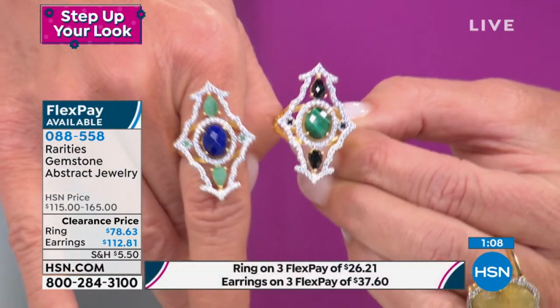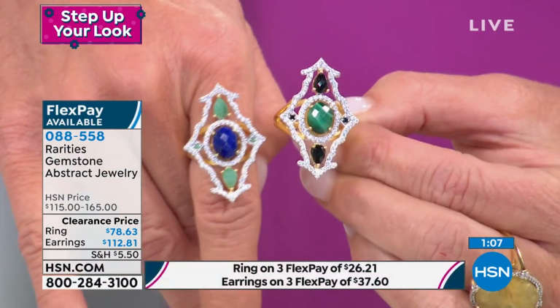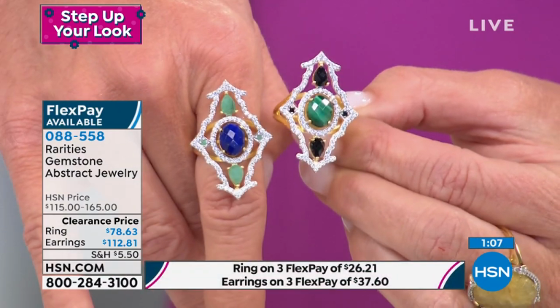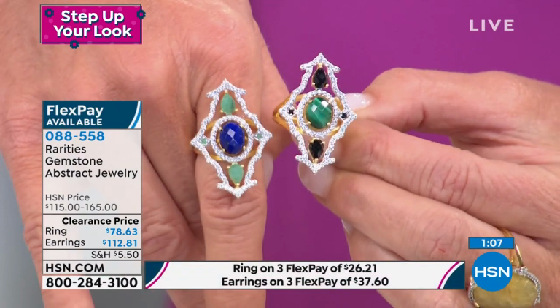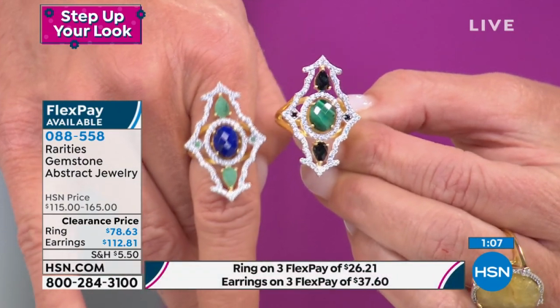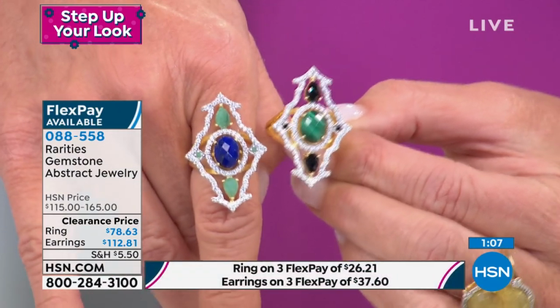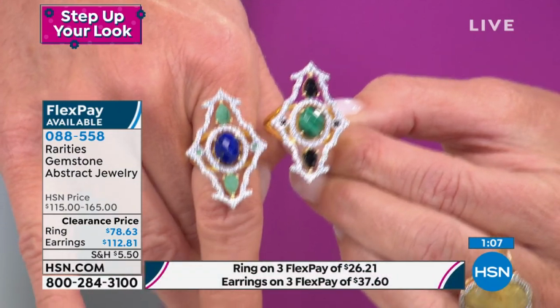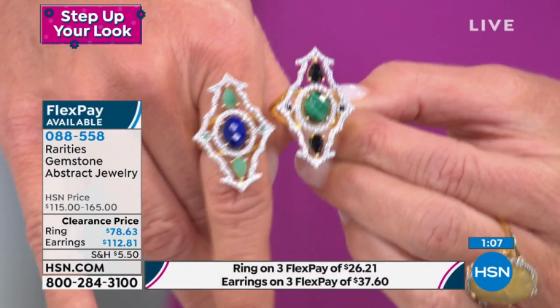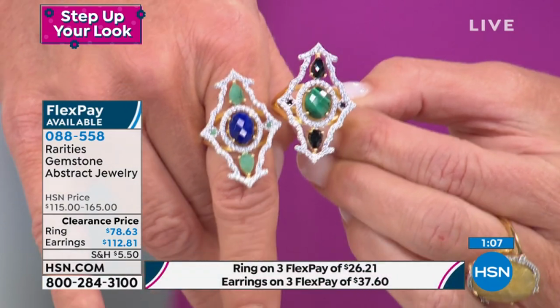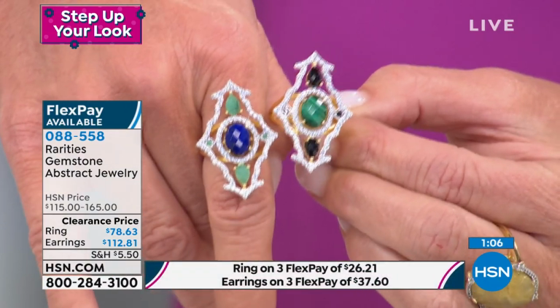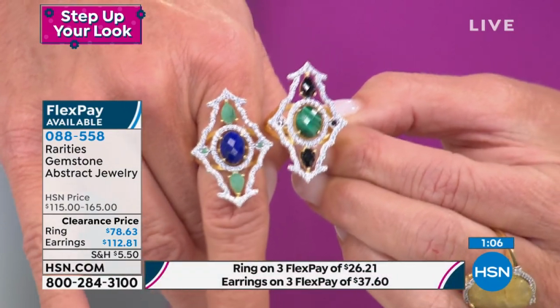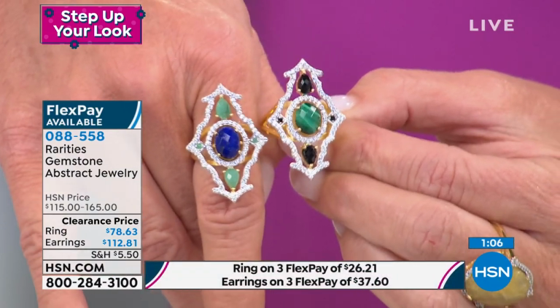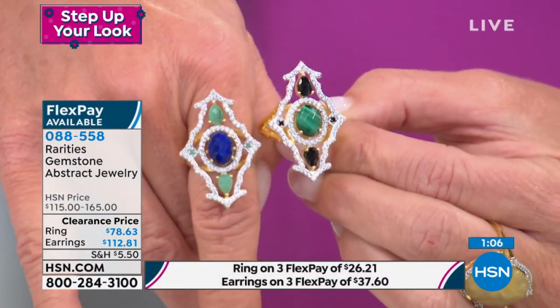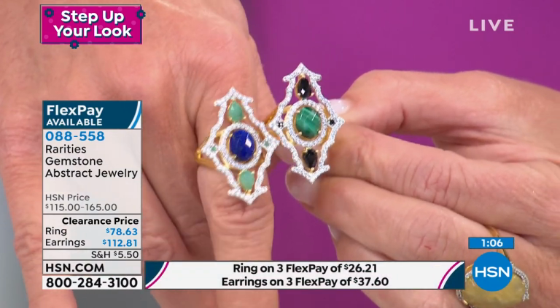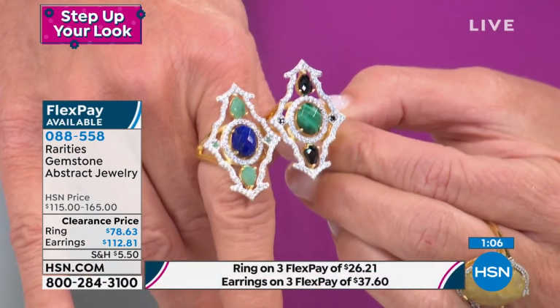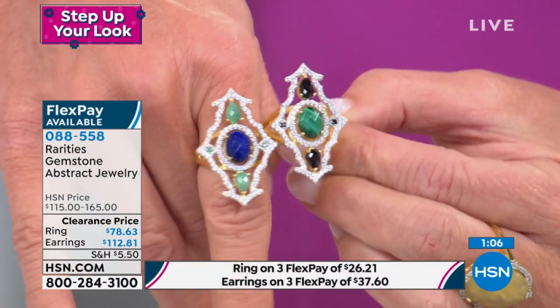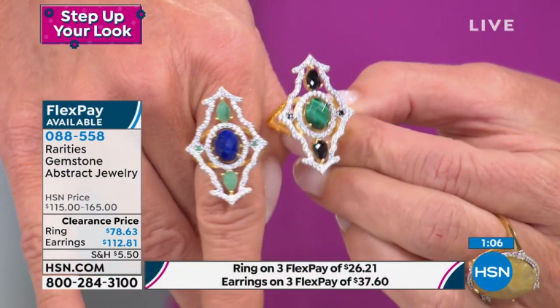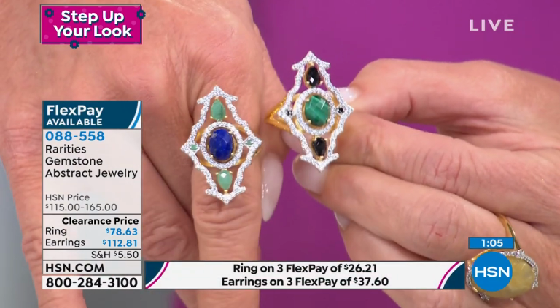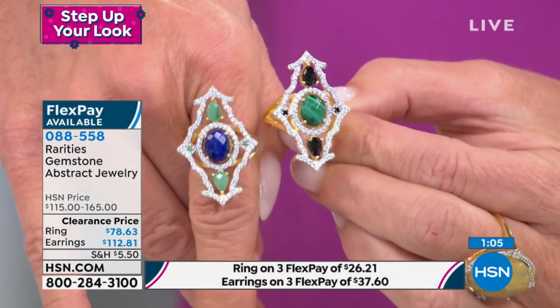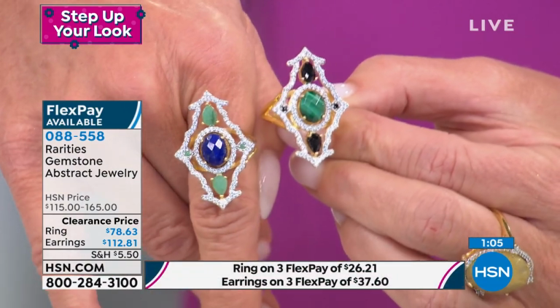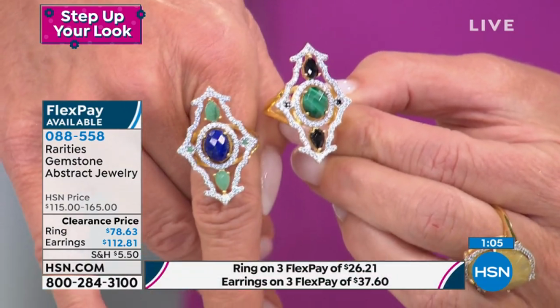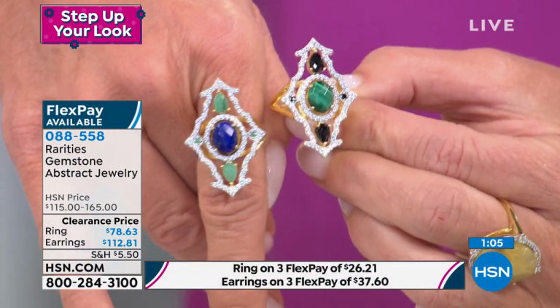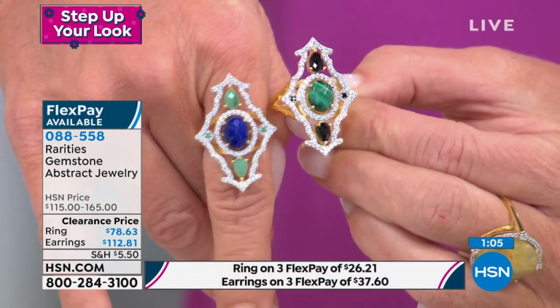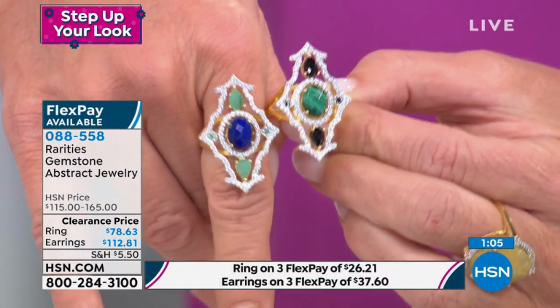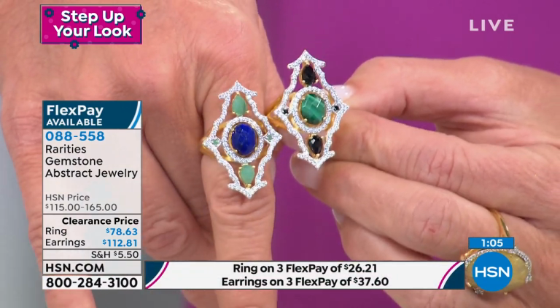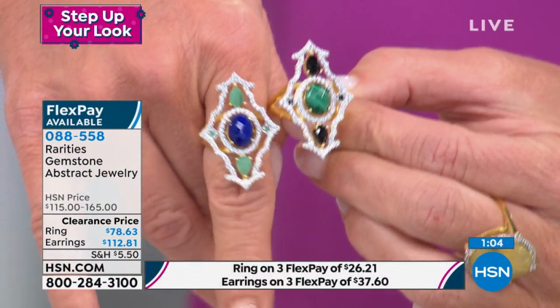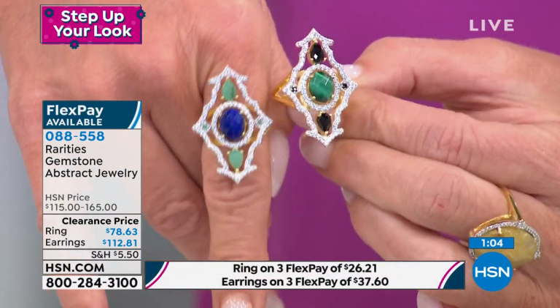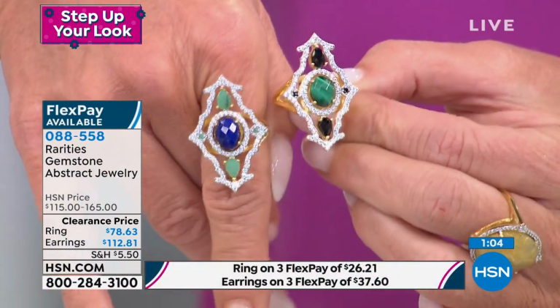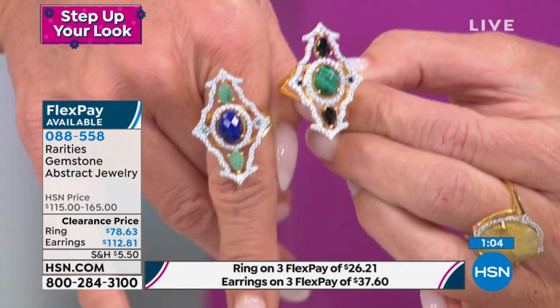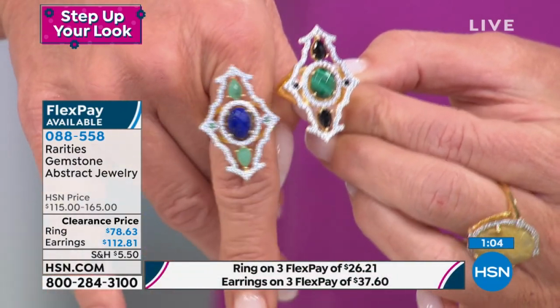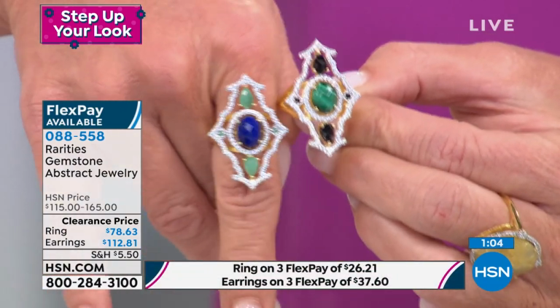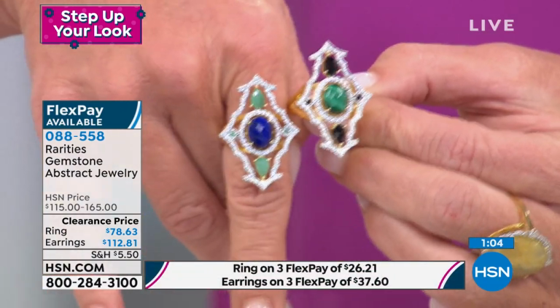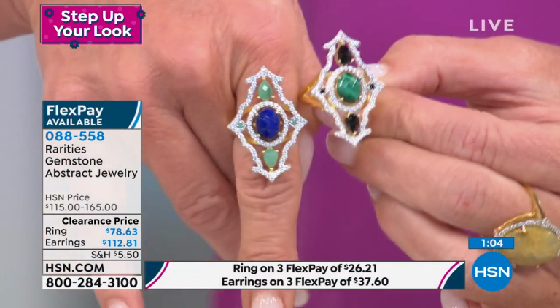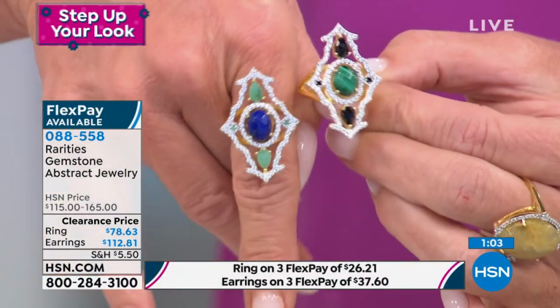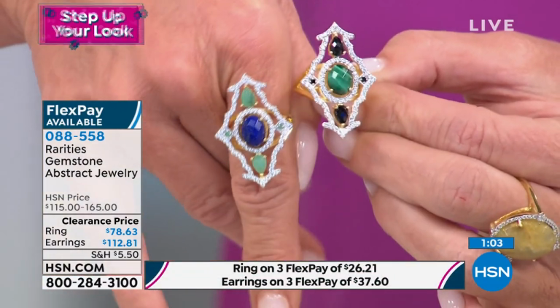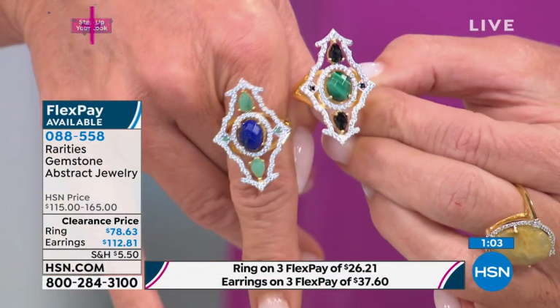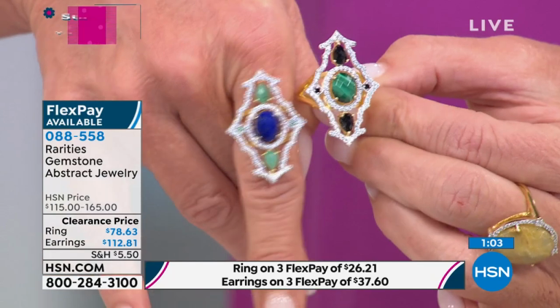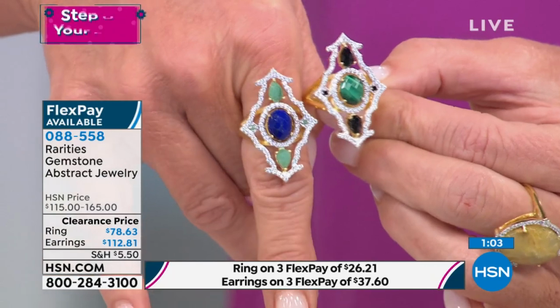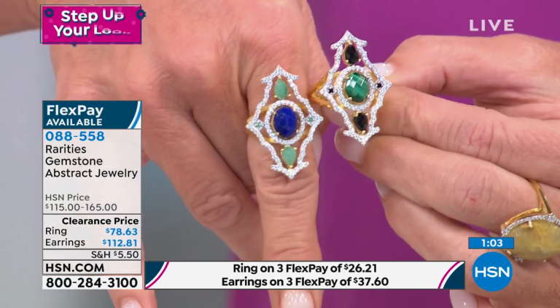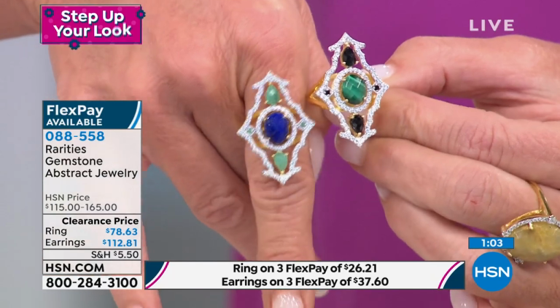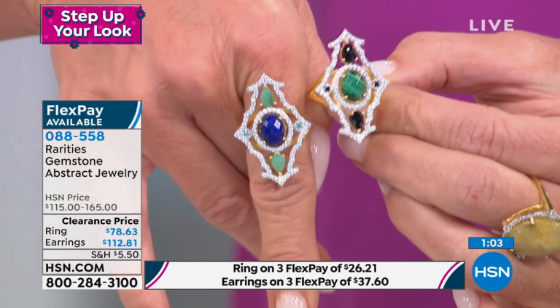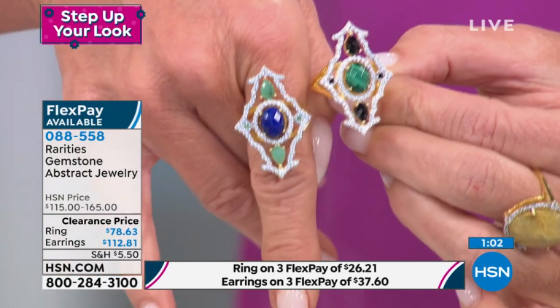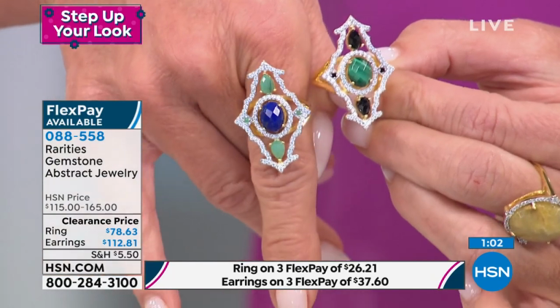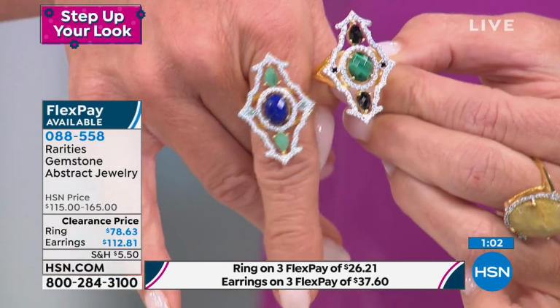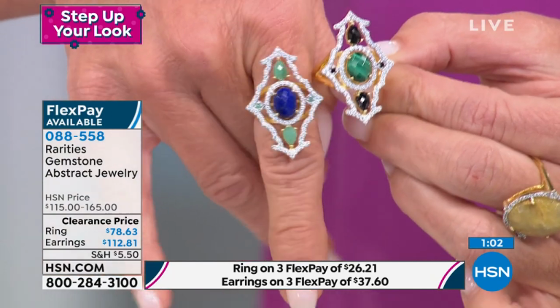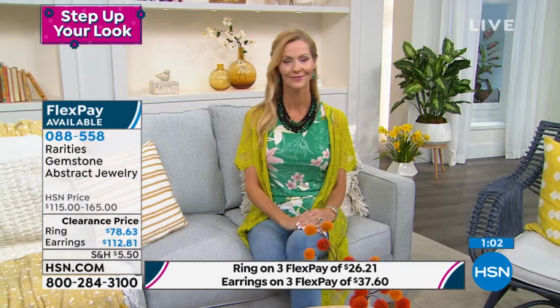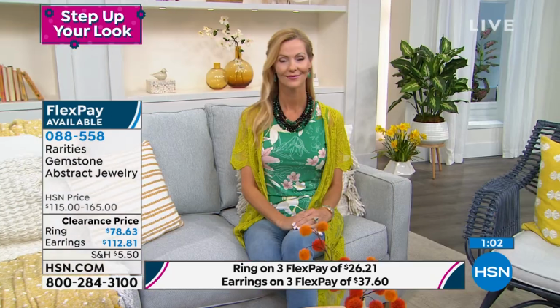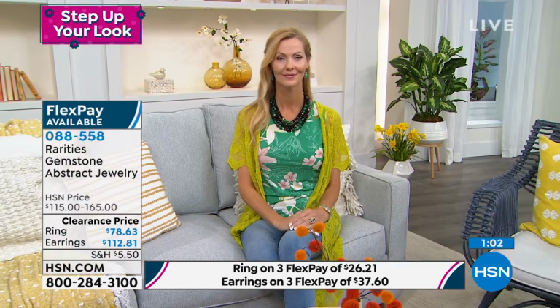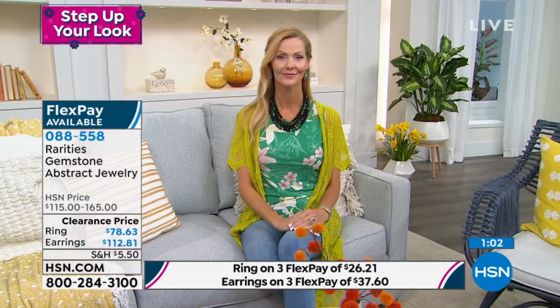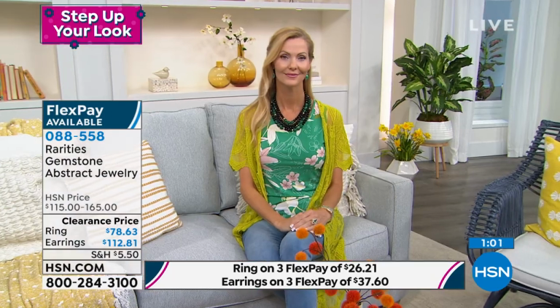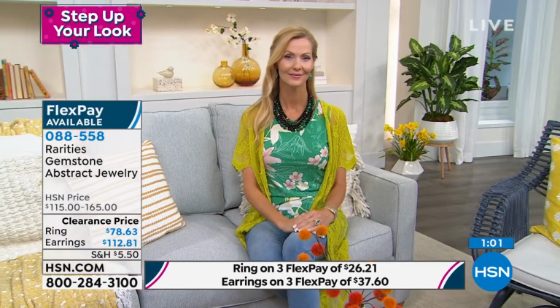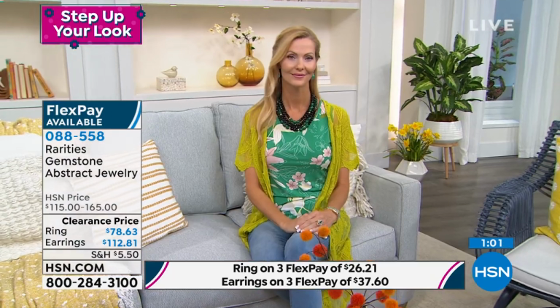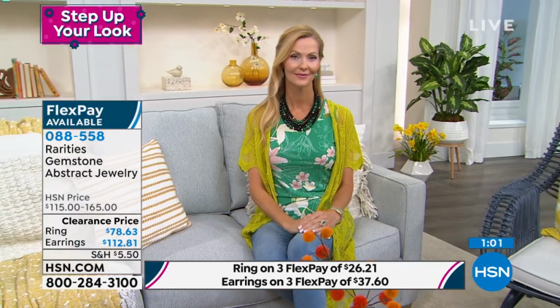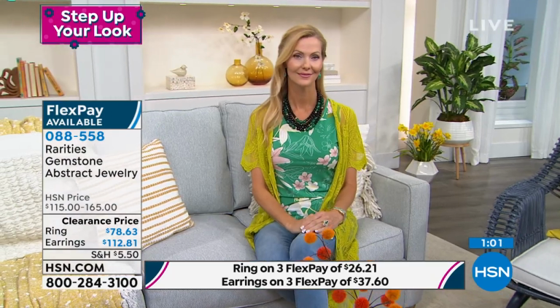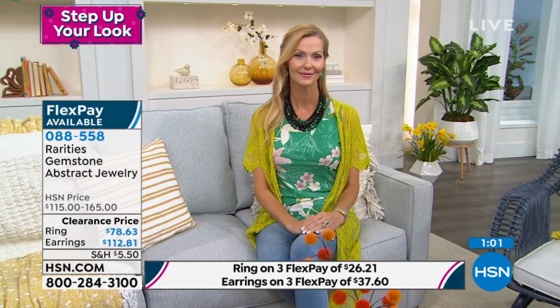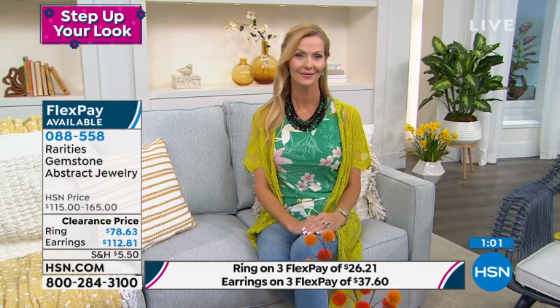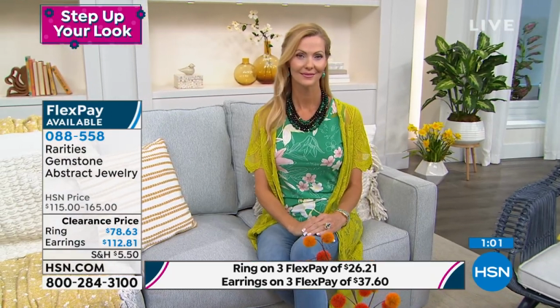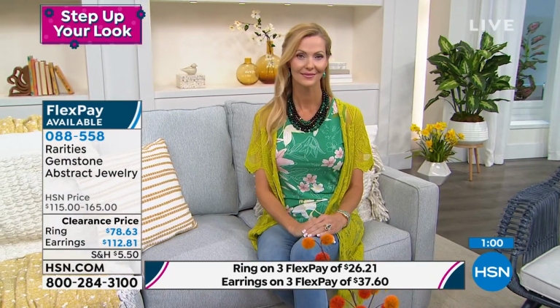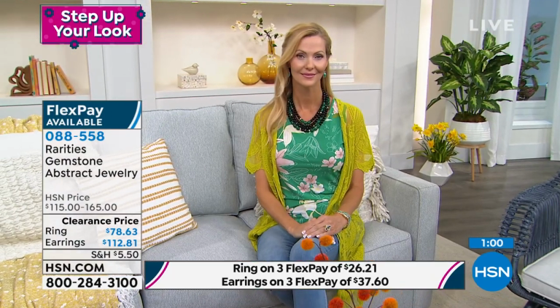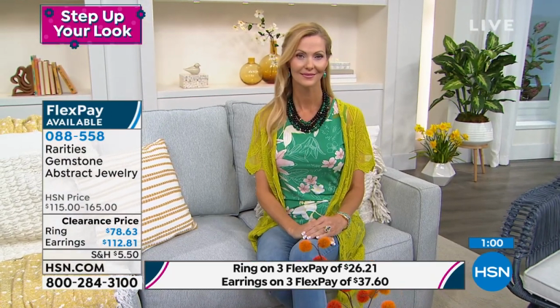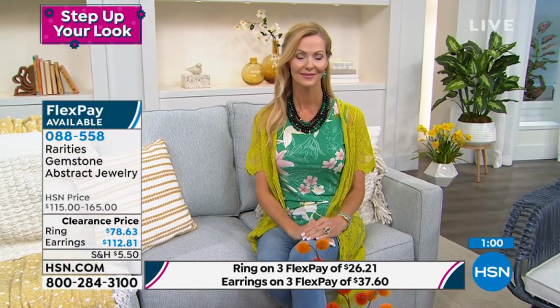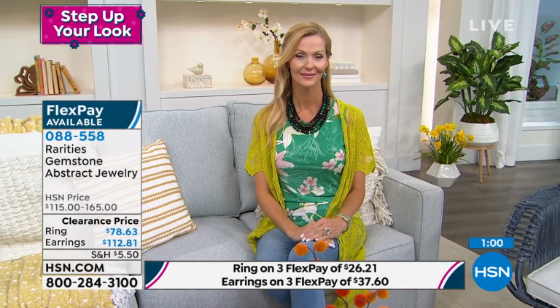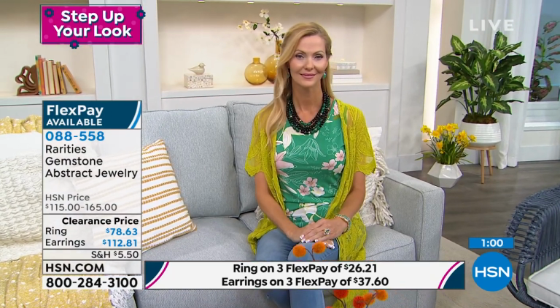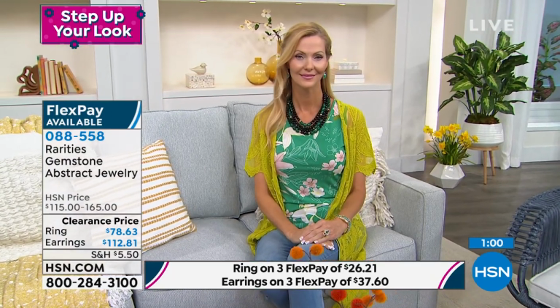The hypersthene is just about sold out in most sizes in the ring and getting really, really limited in the matching earrings as well.